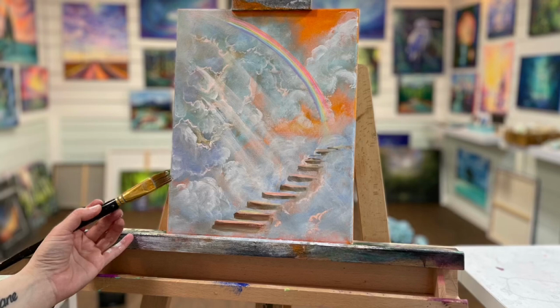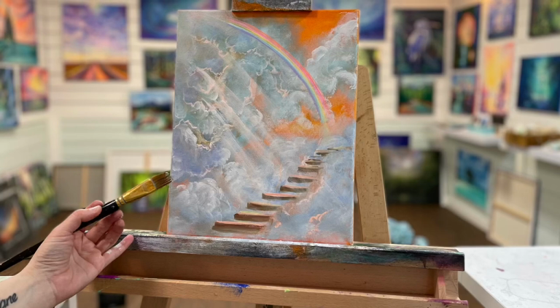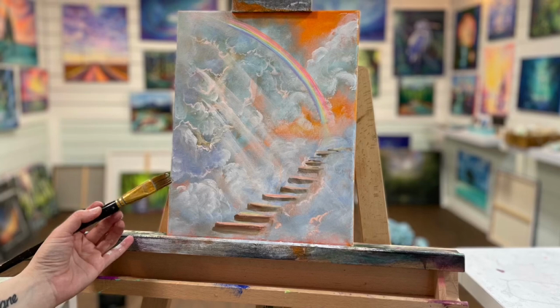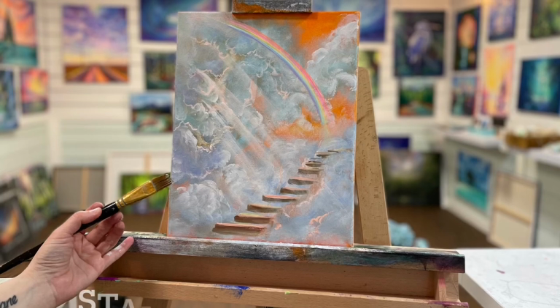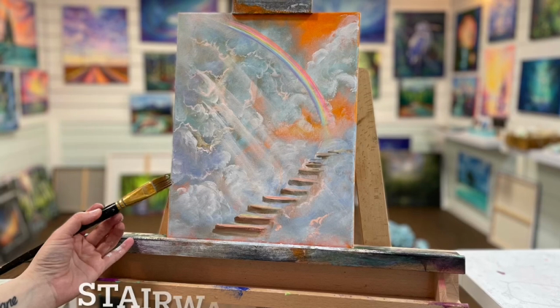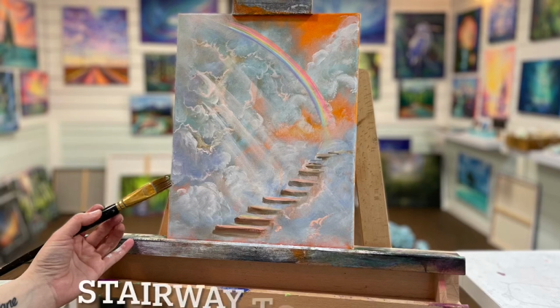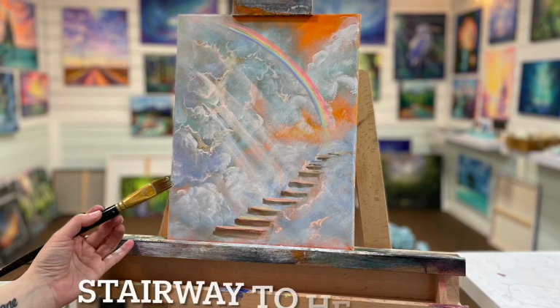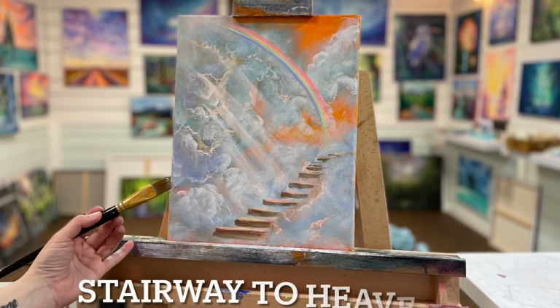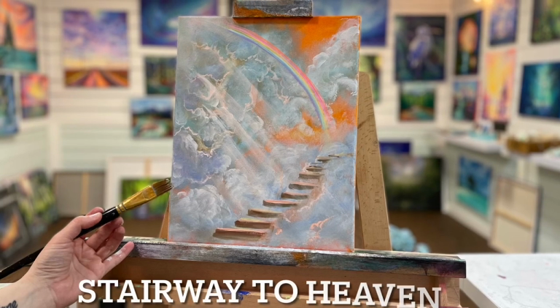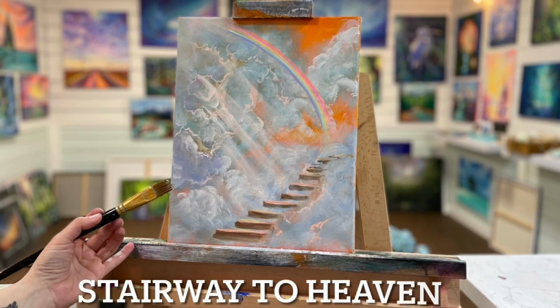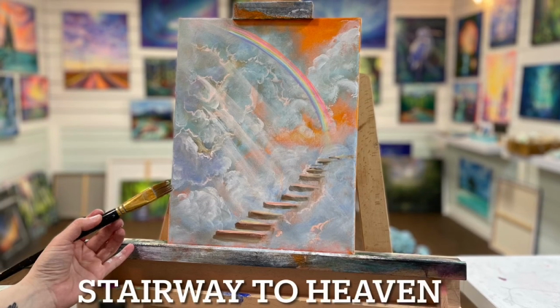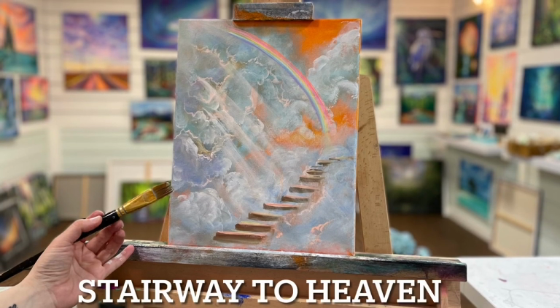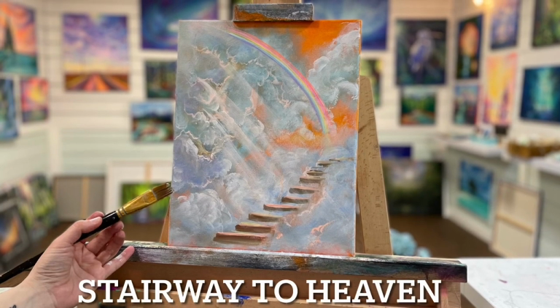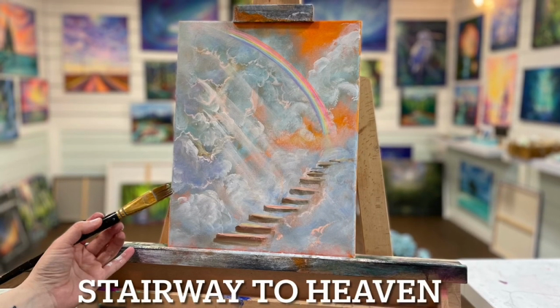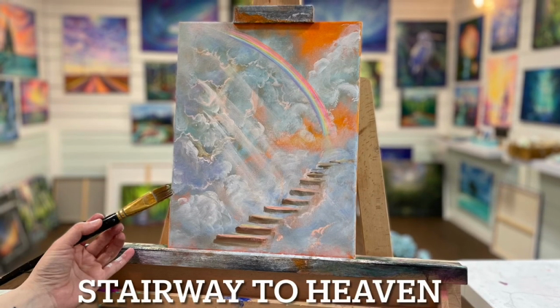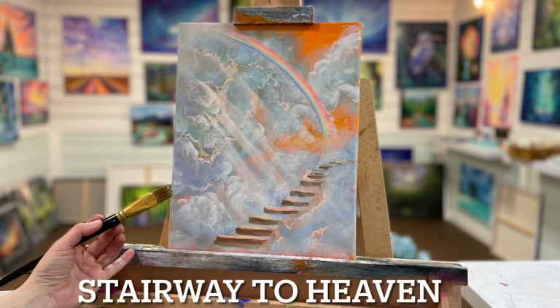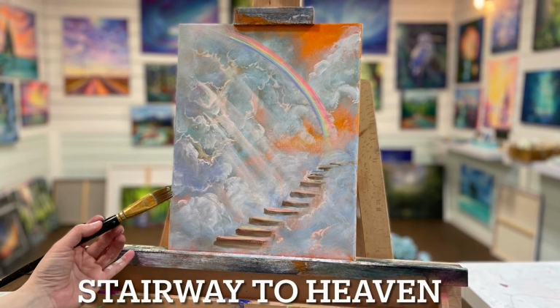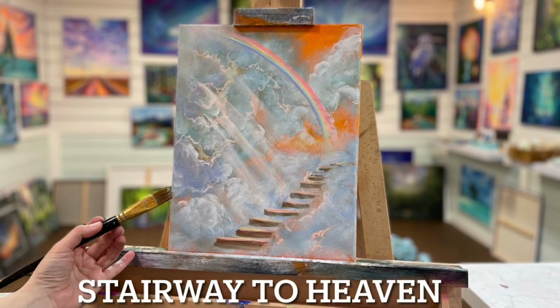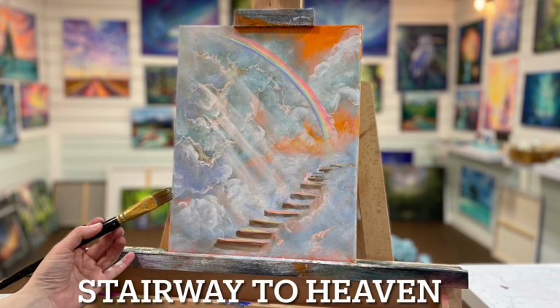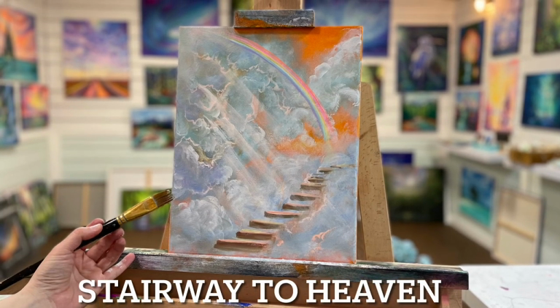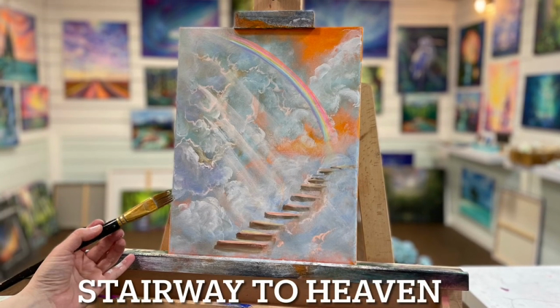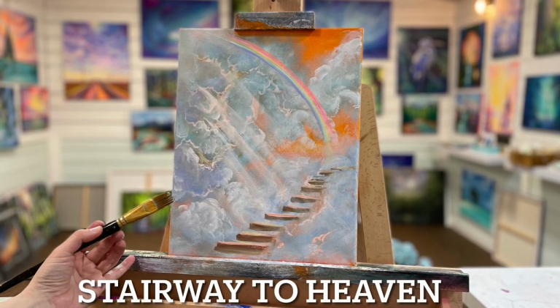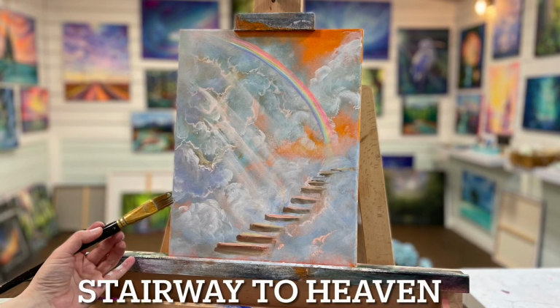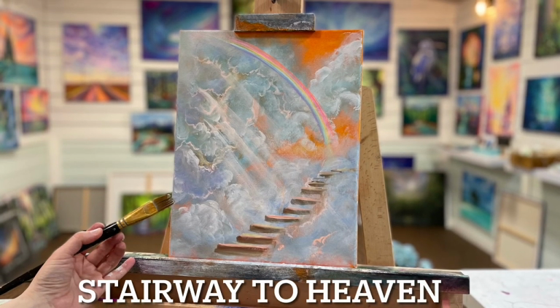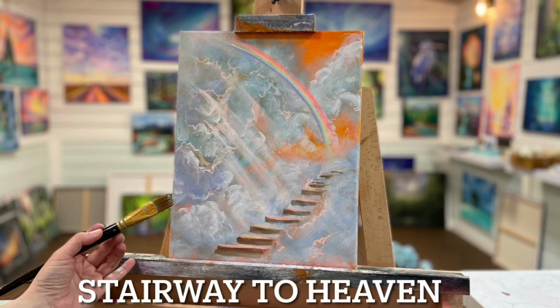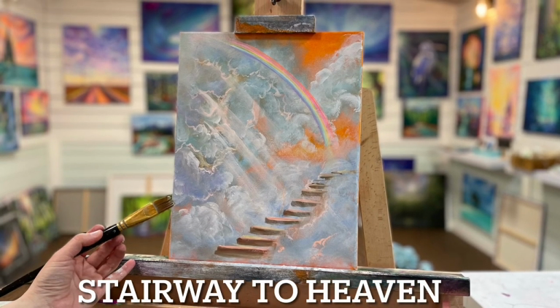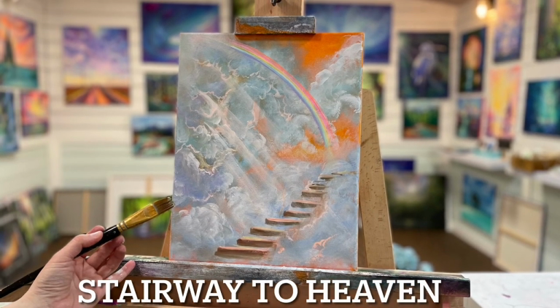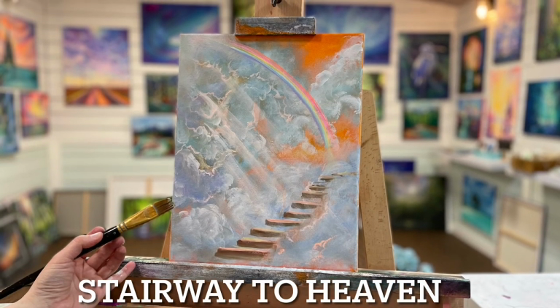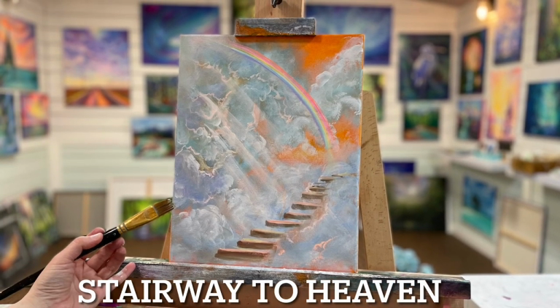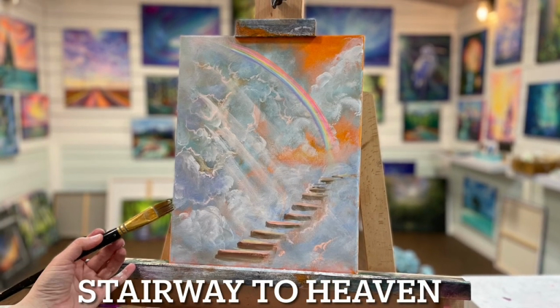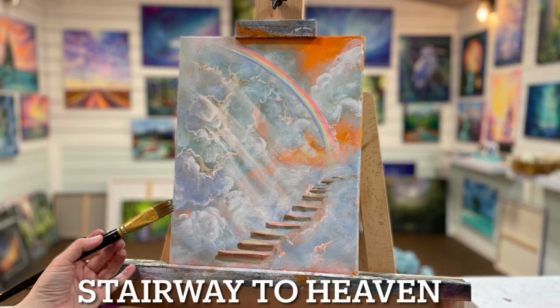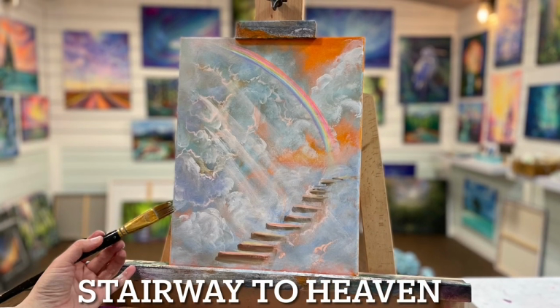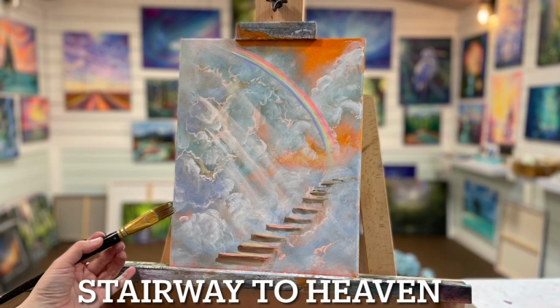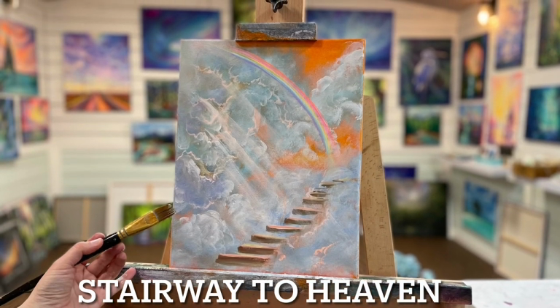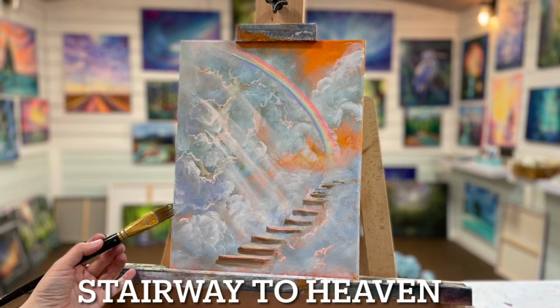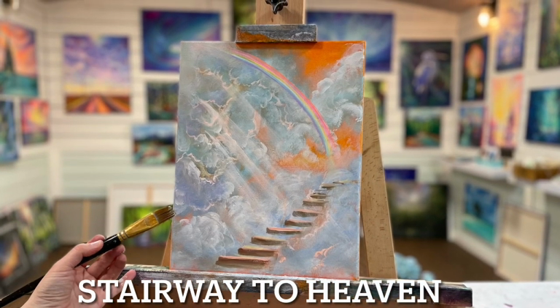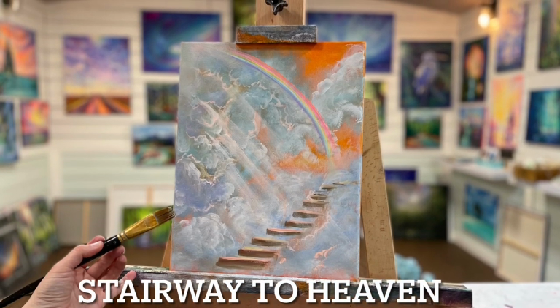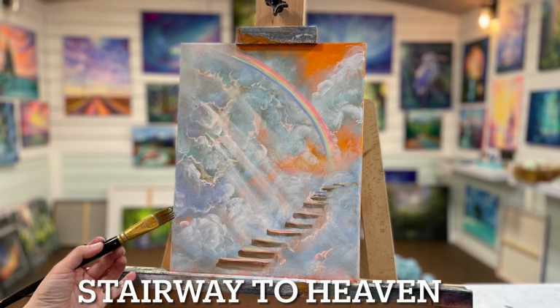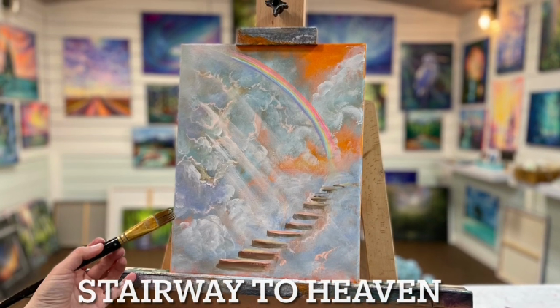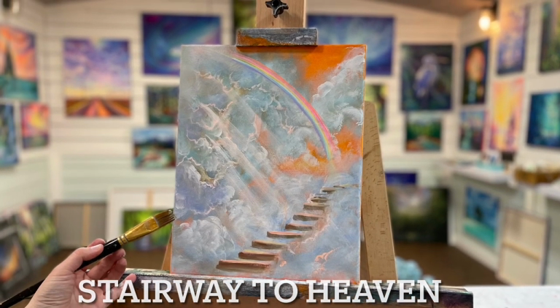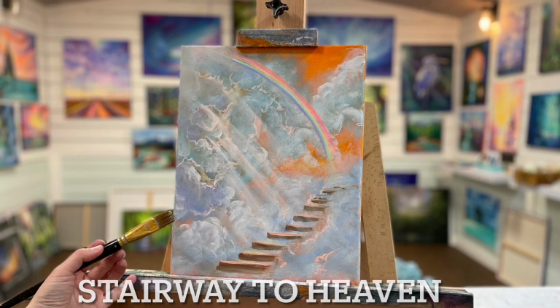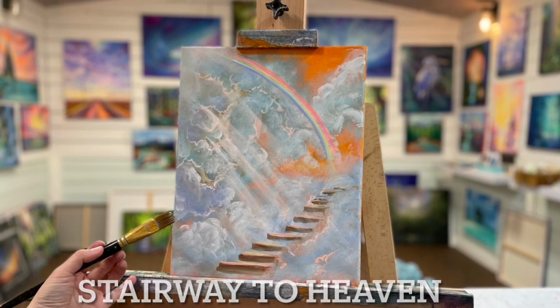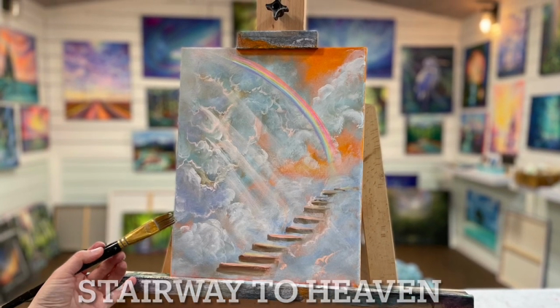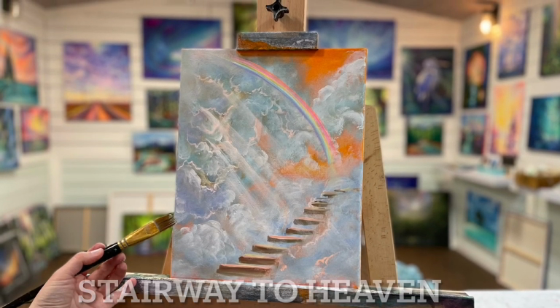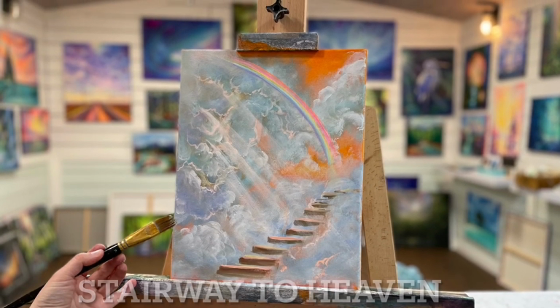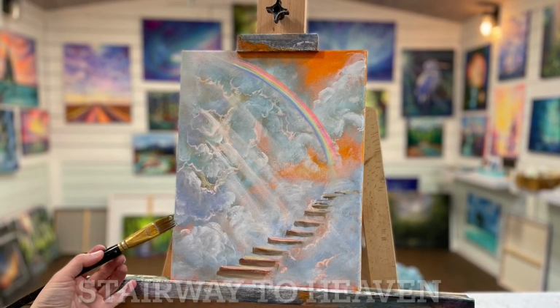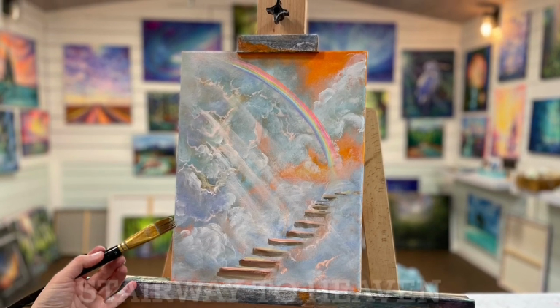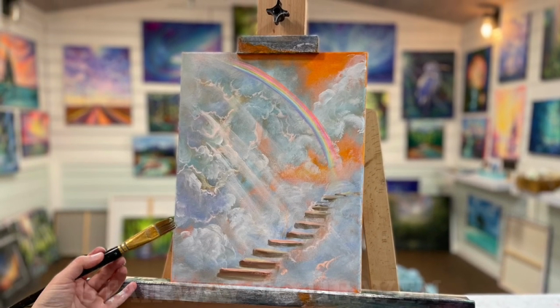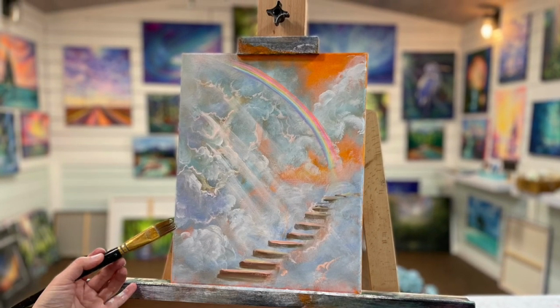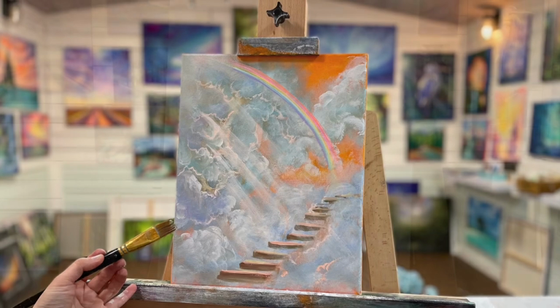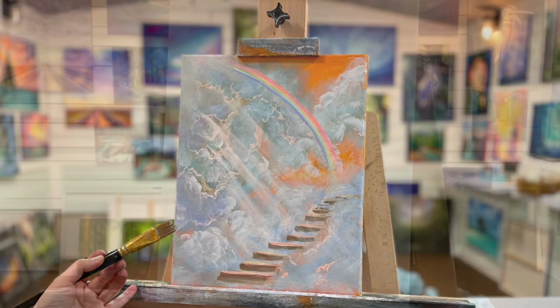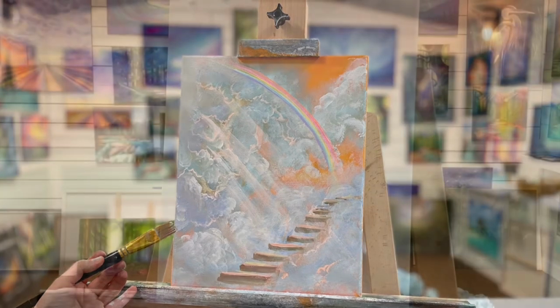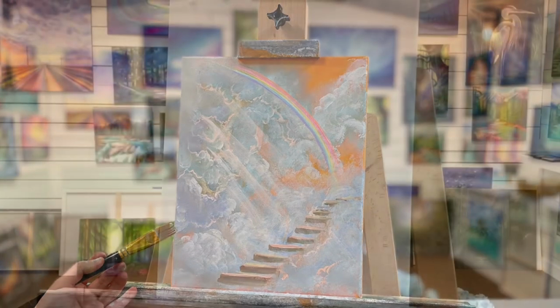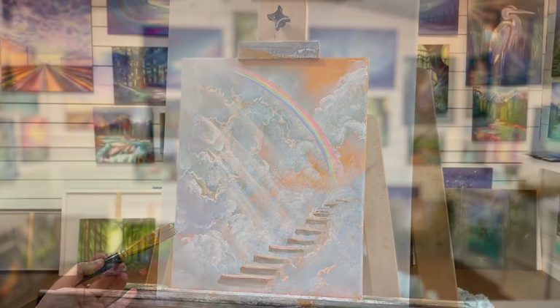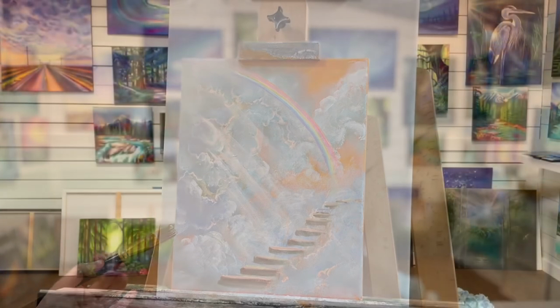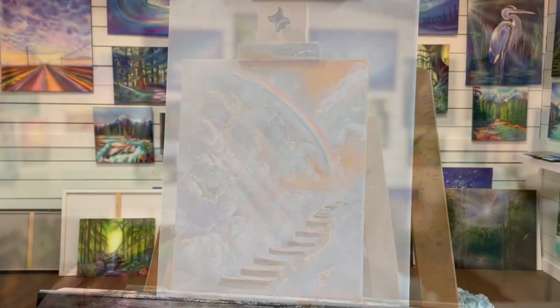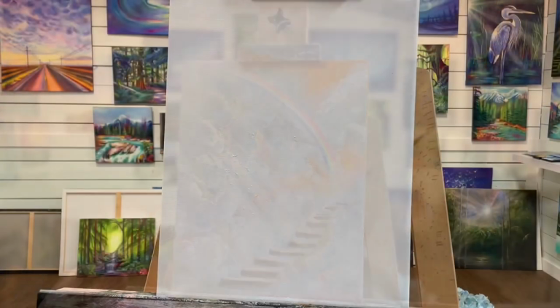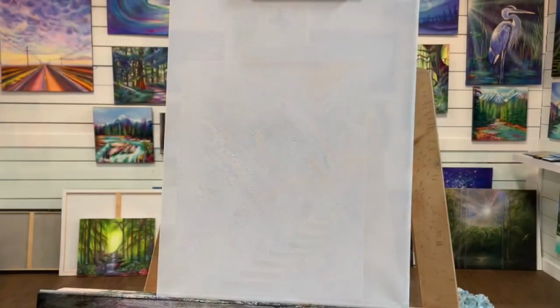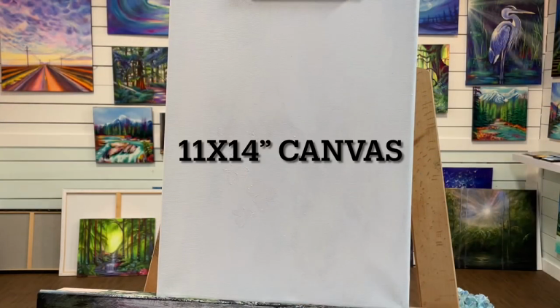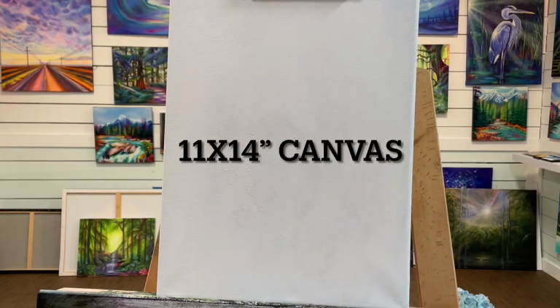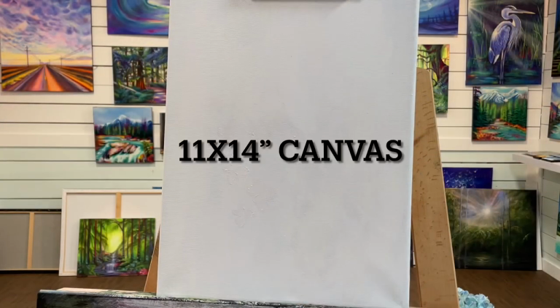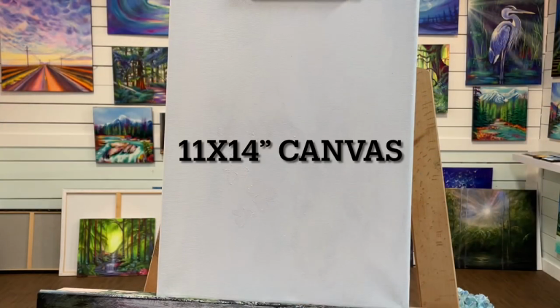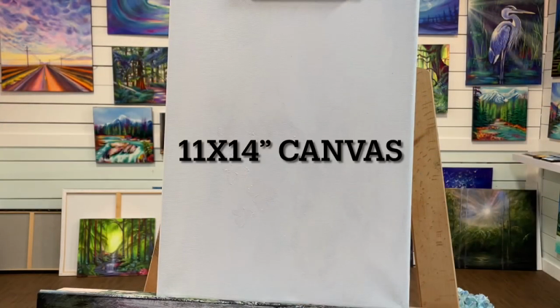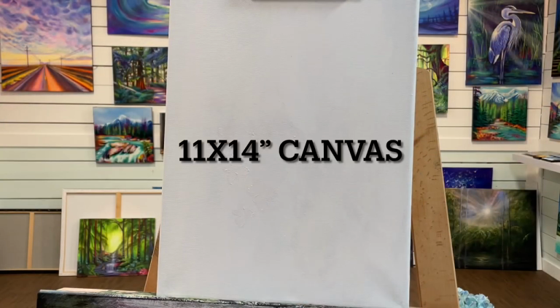Hi everybody and welcome back to my channel. This is a quick and easy stairway to heaven painting tutorial, step by step.